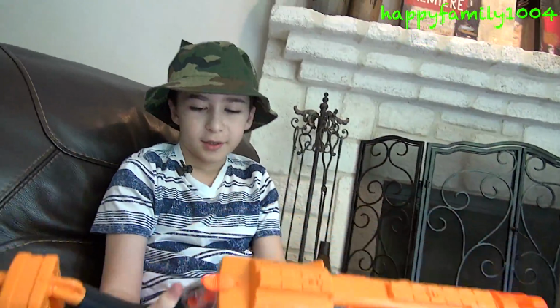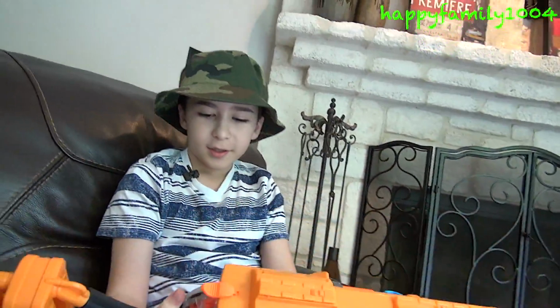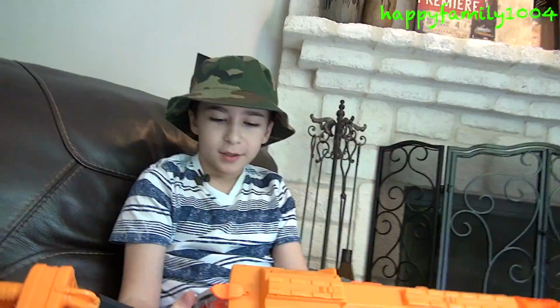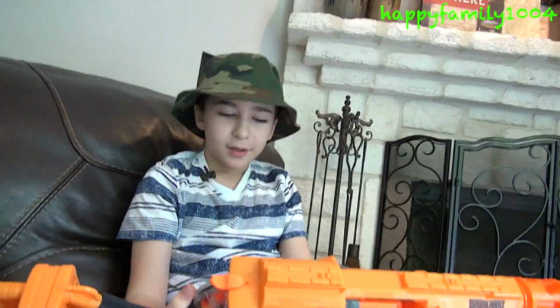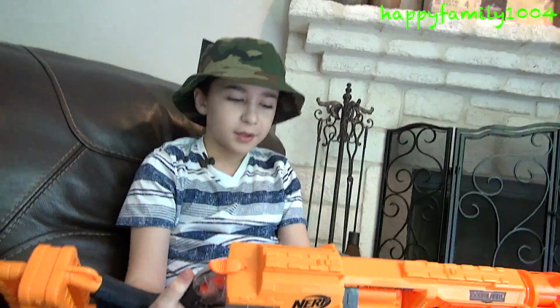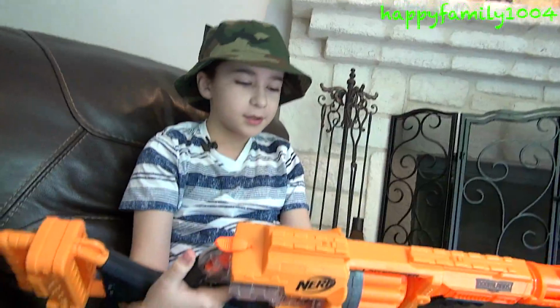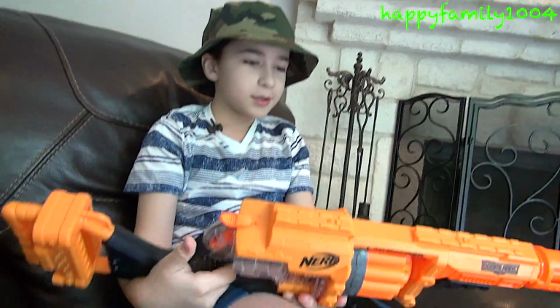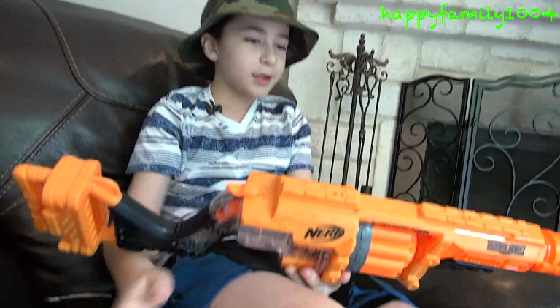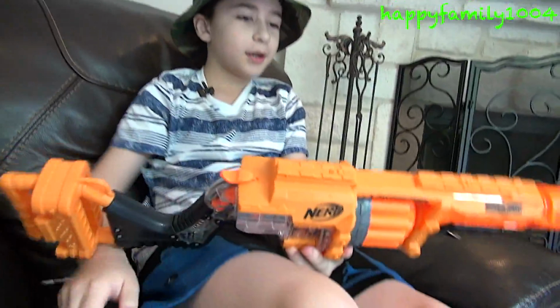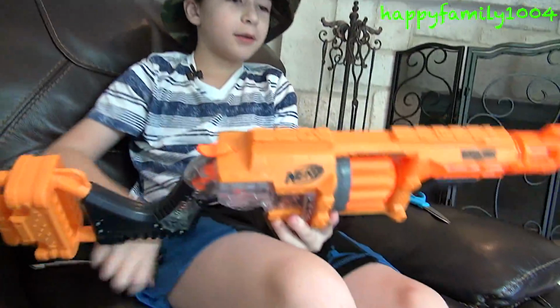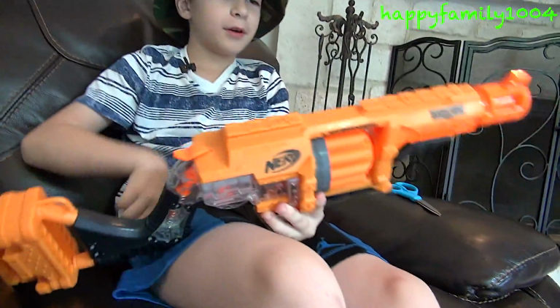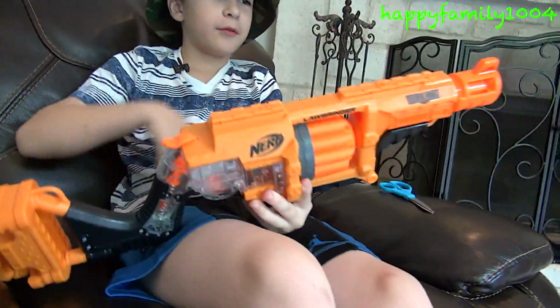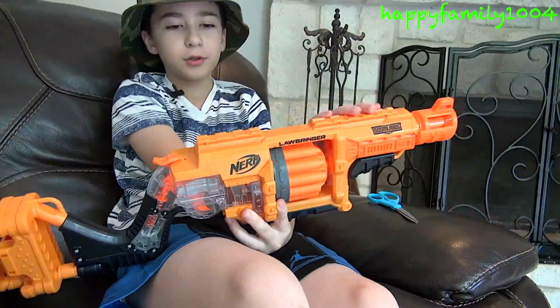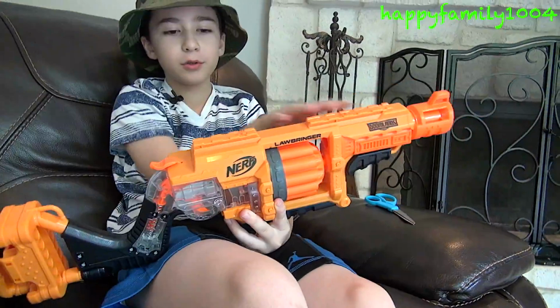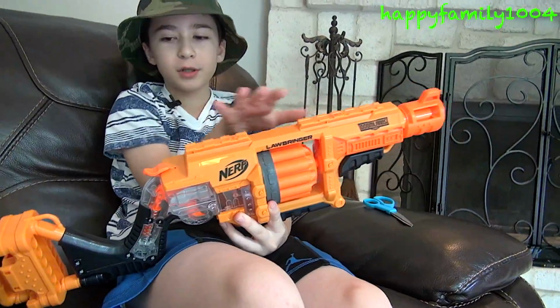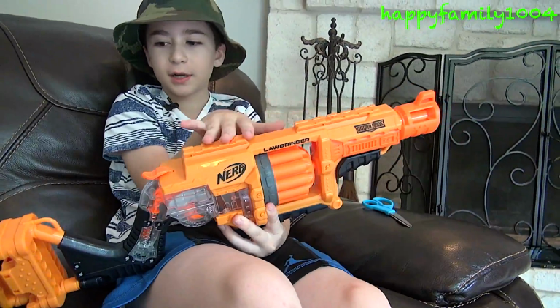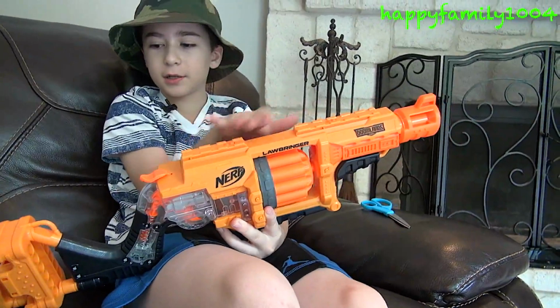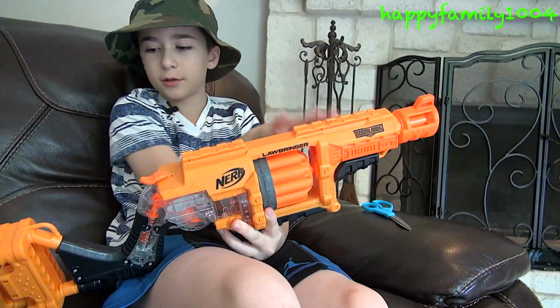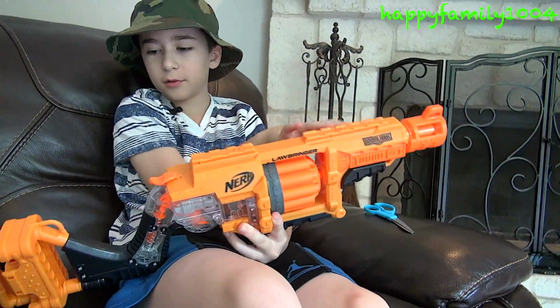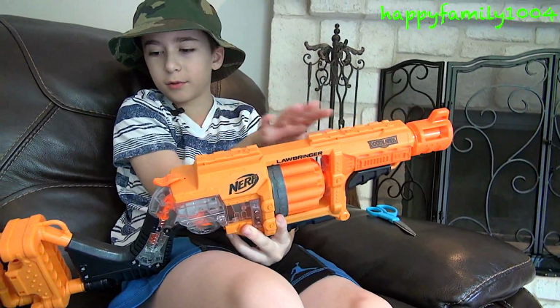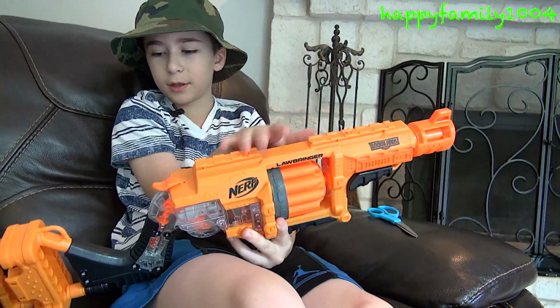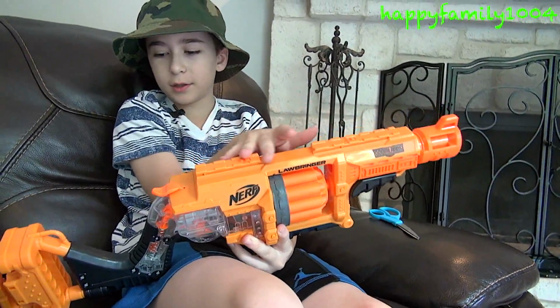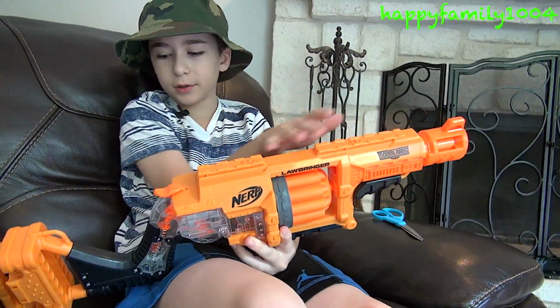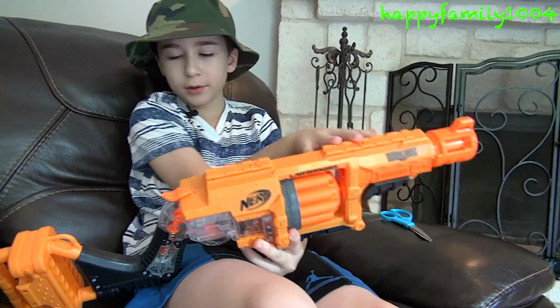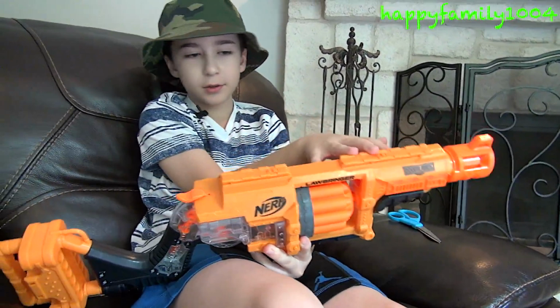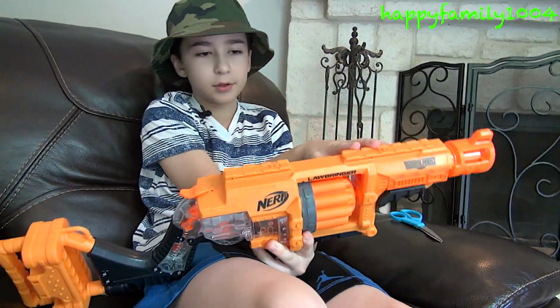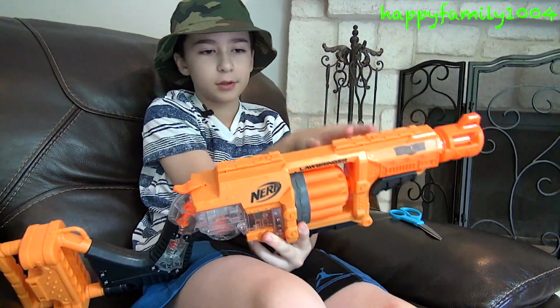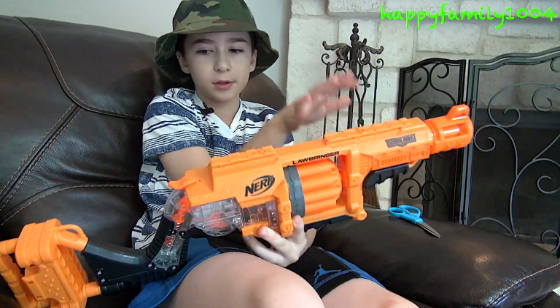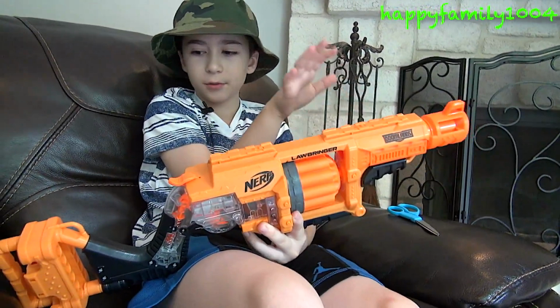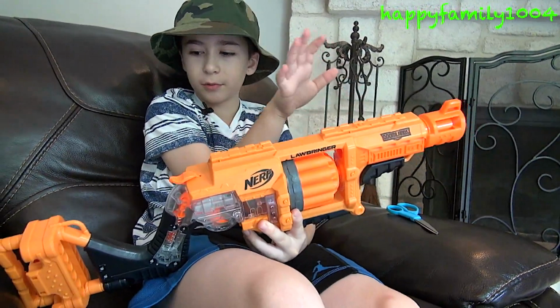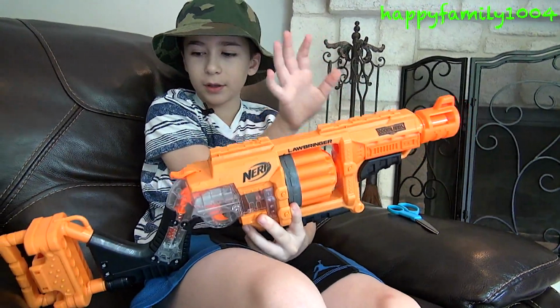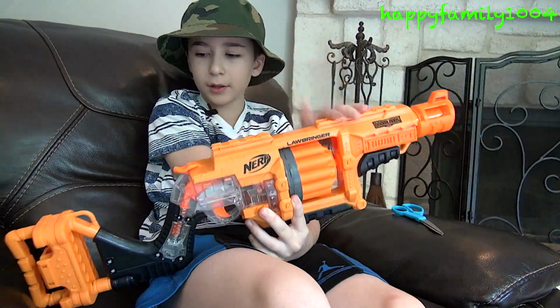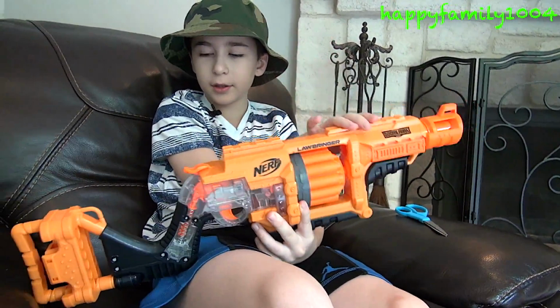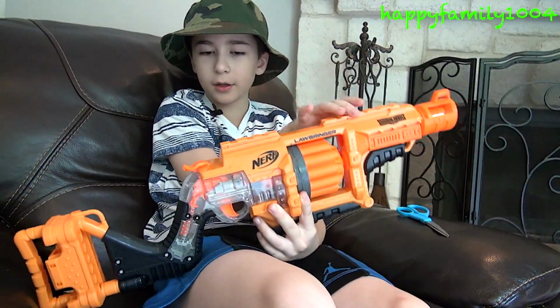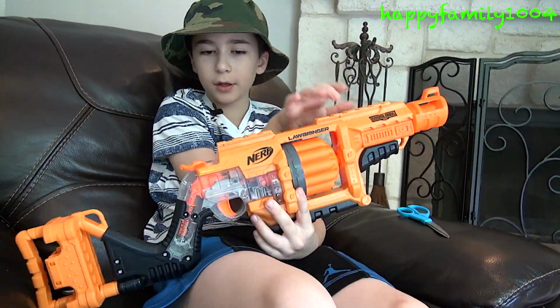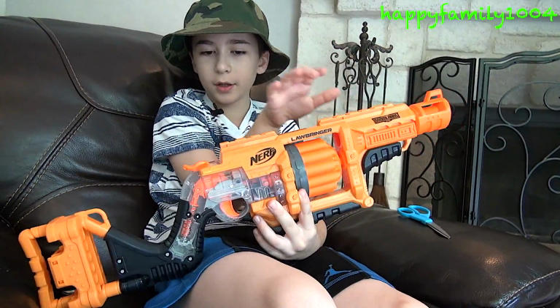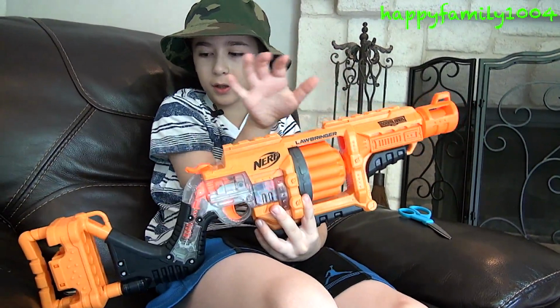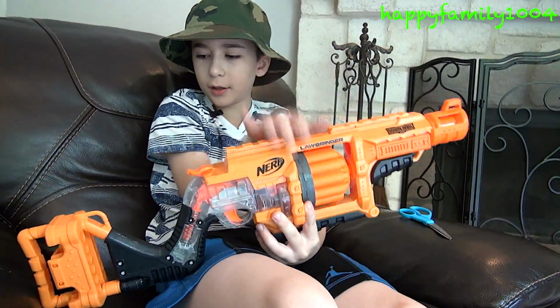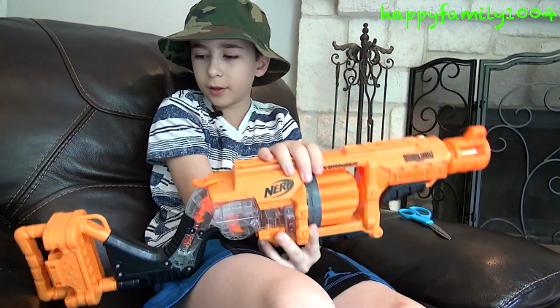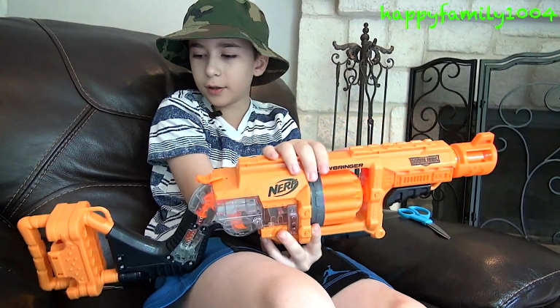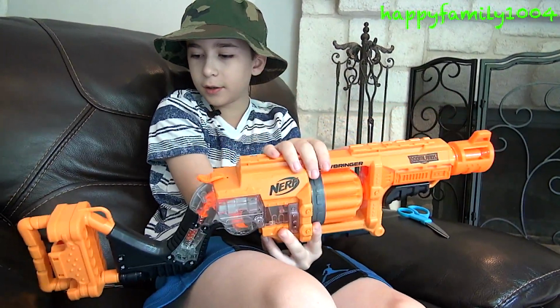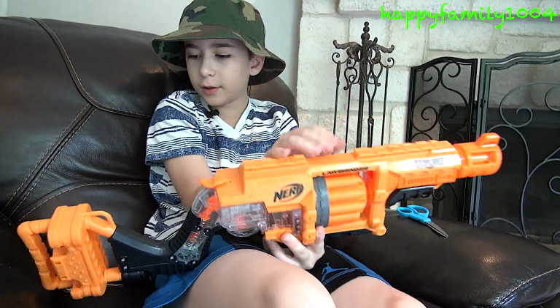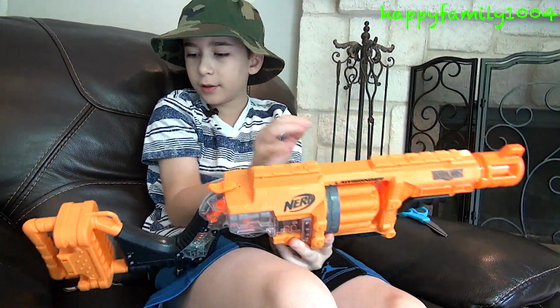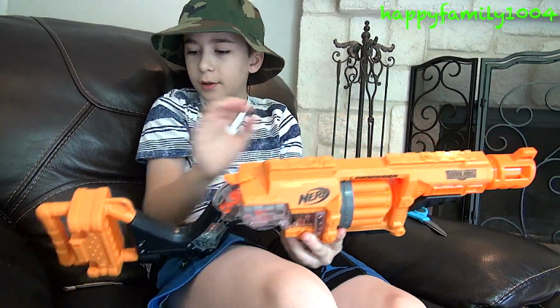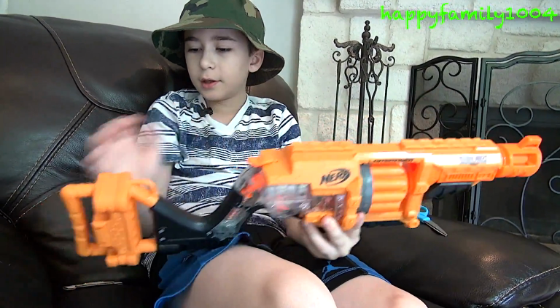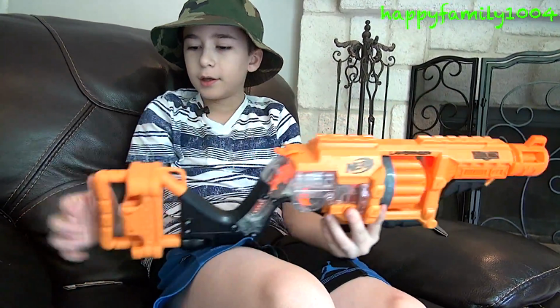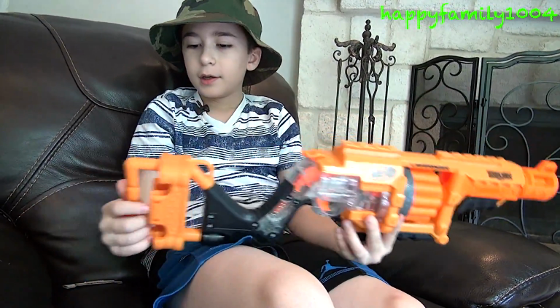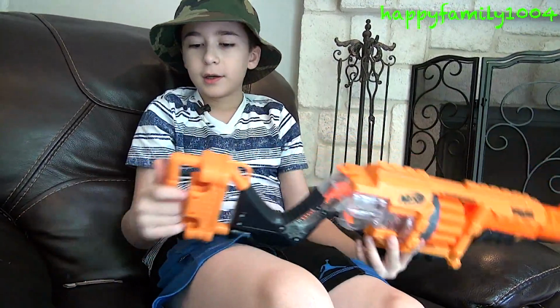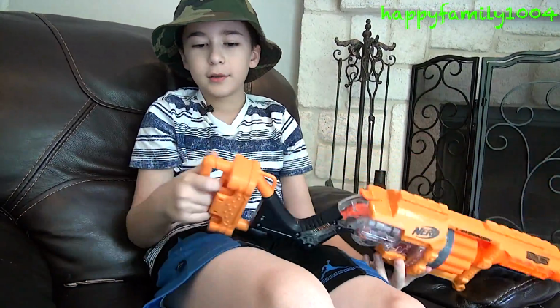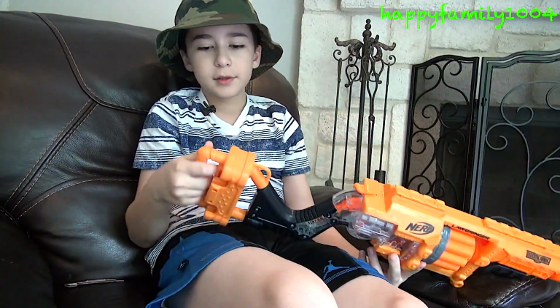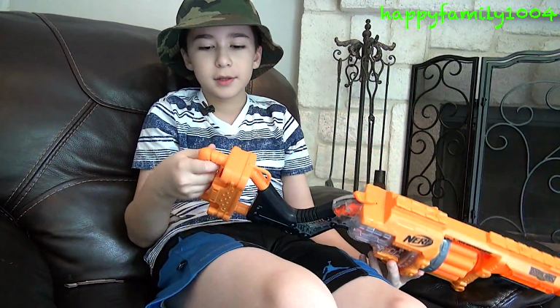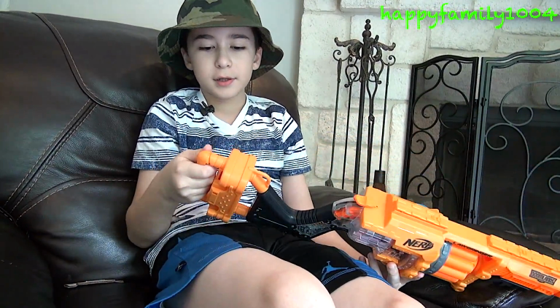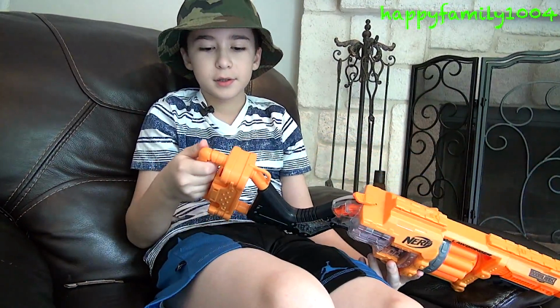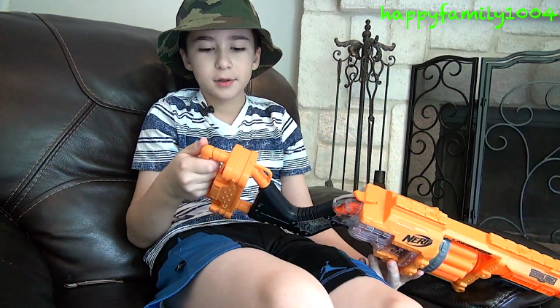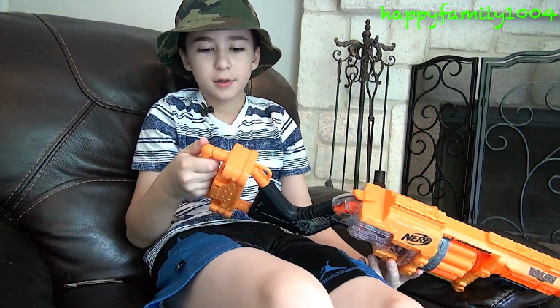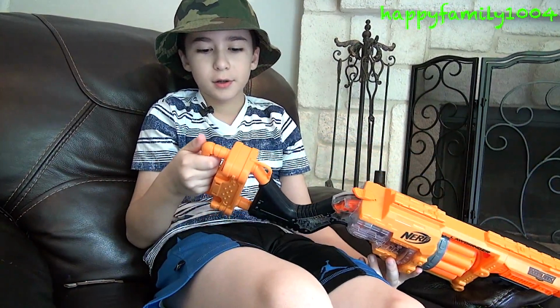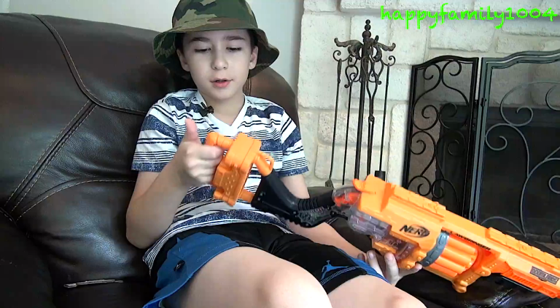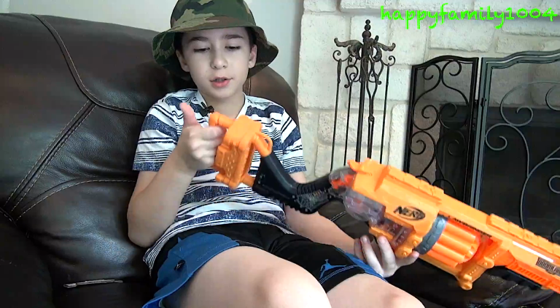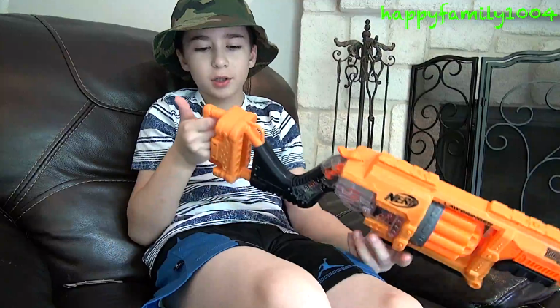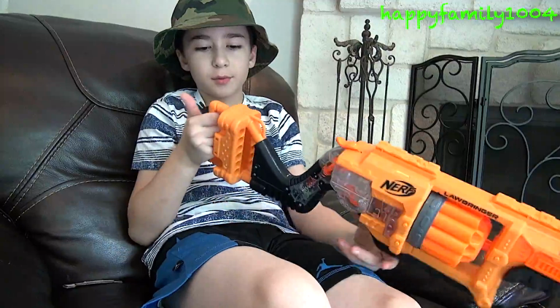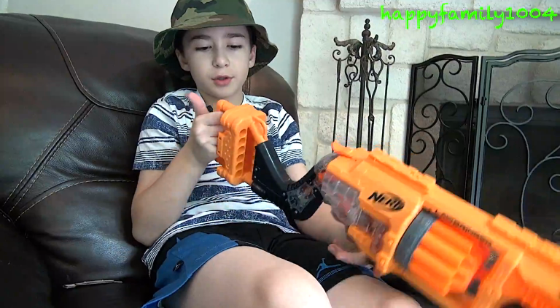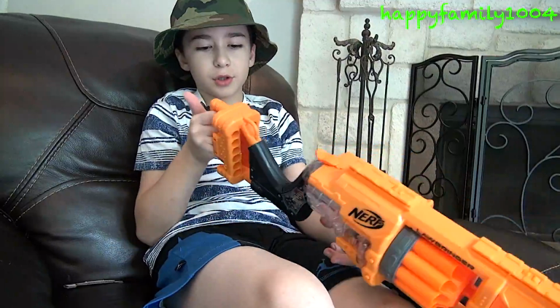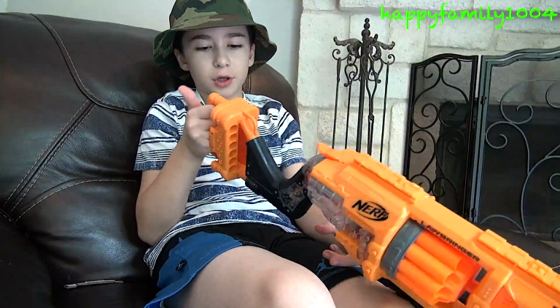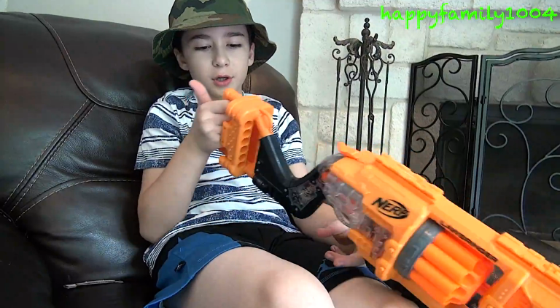Looks like we have two tactical rails — one here and here. And this has an awesome stock.